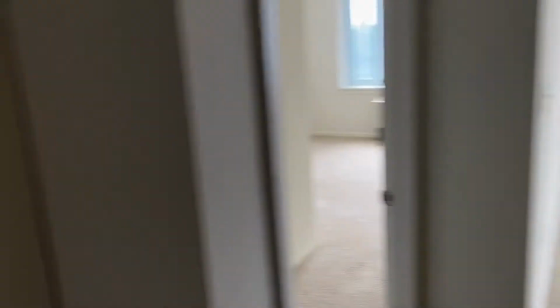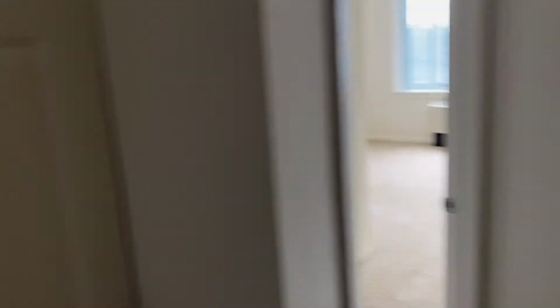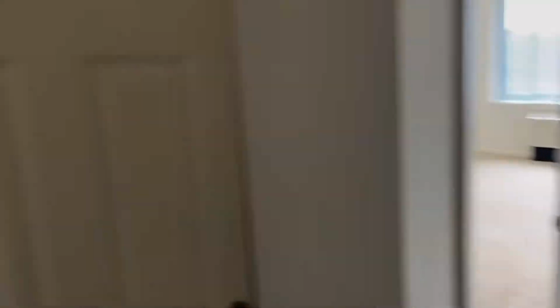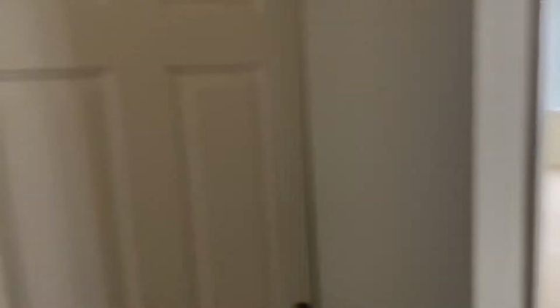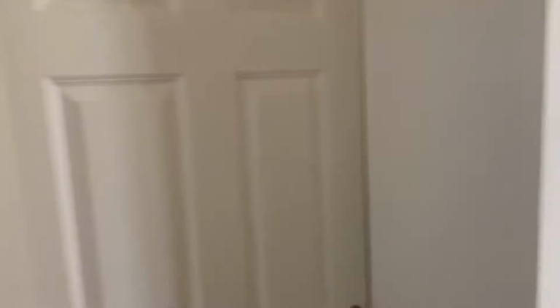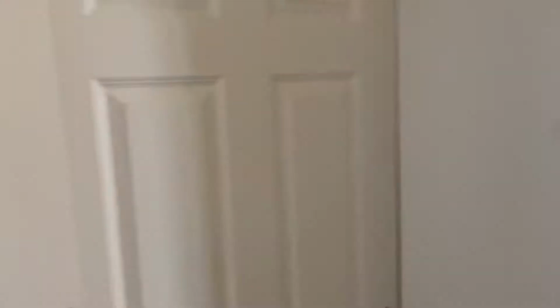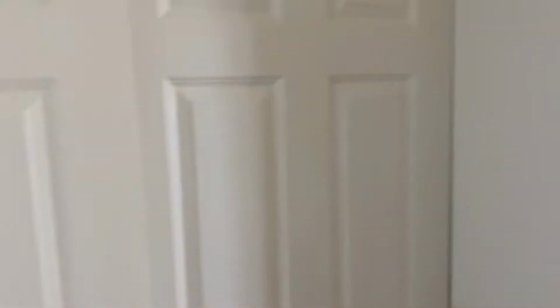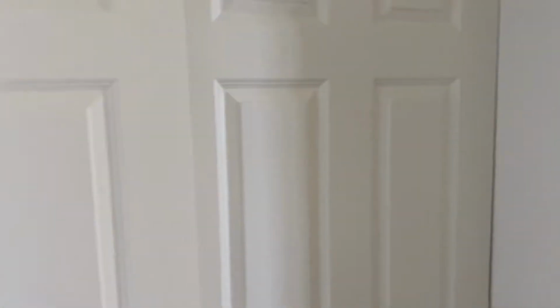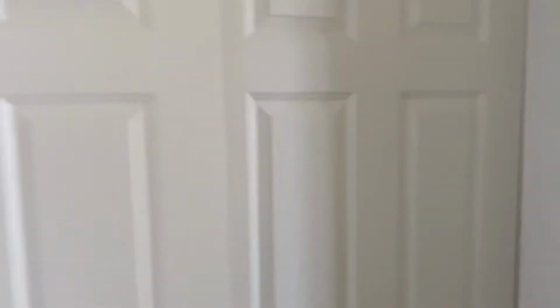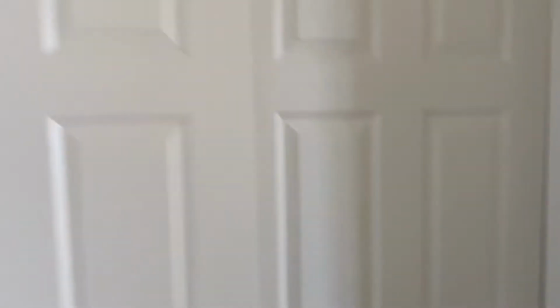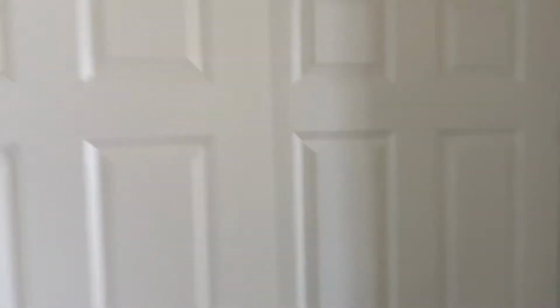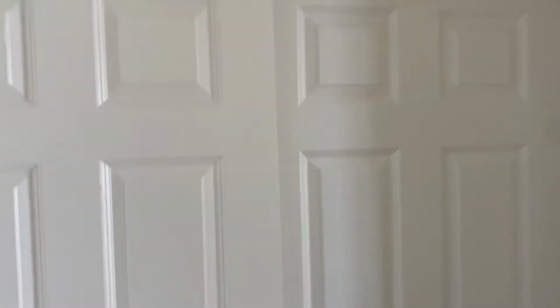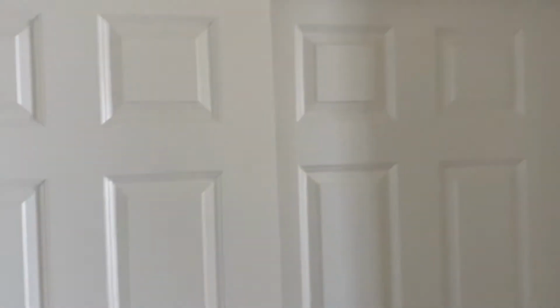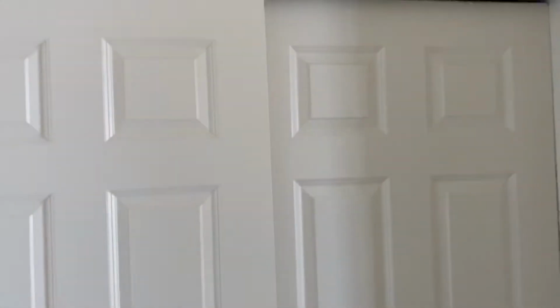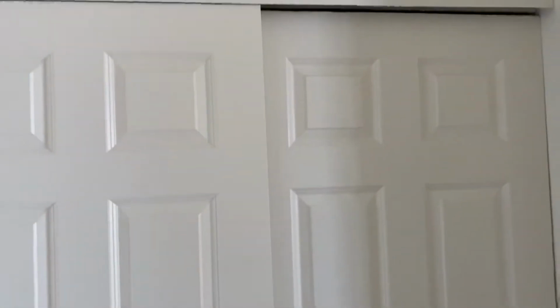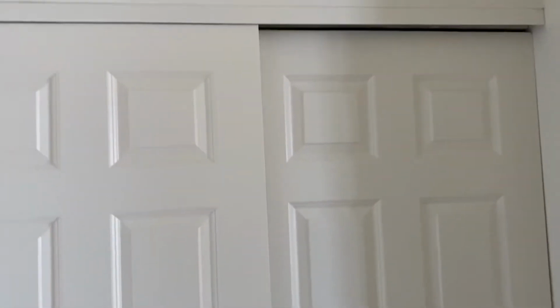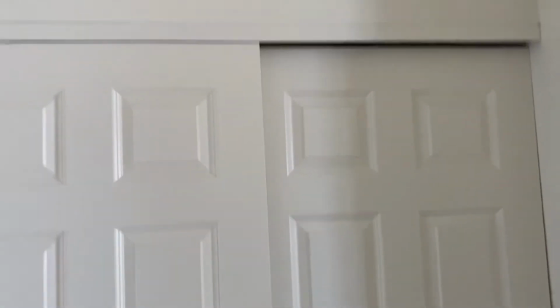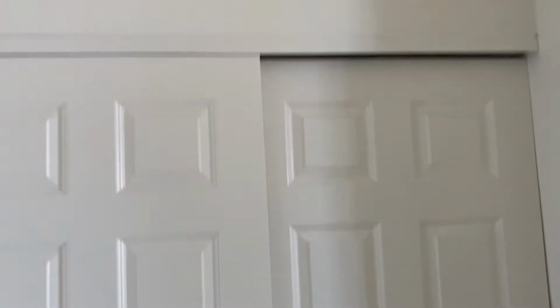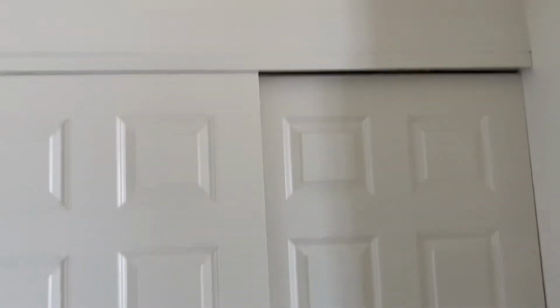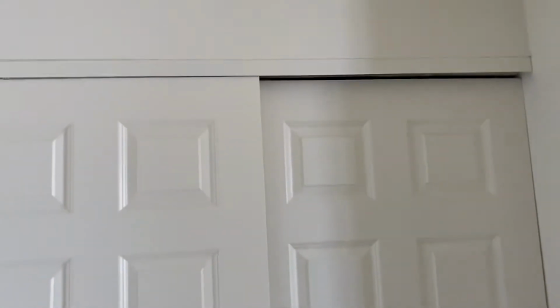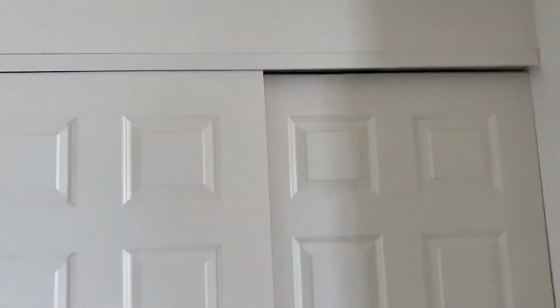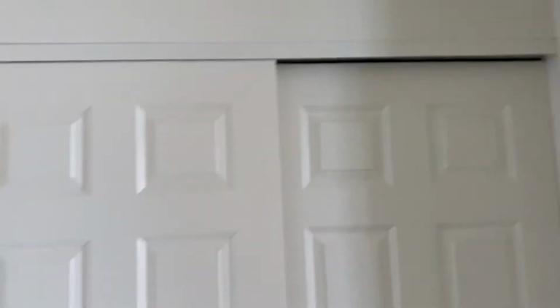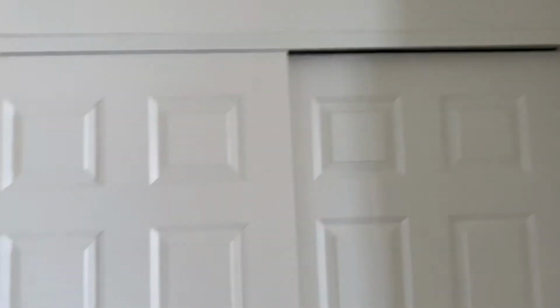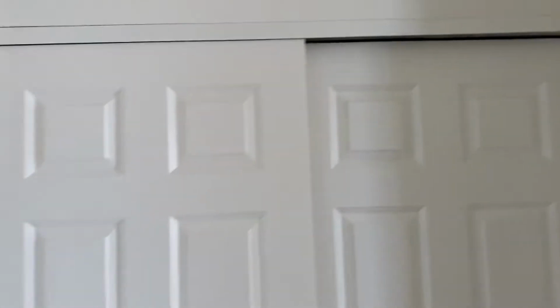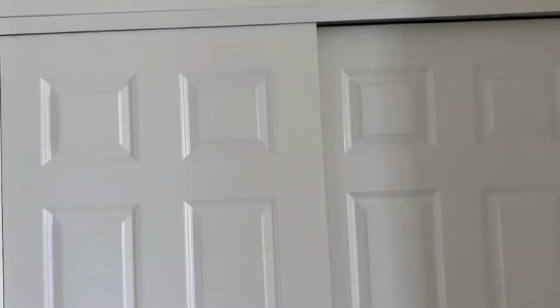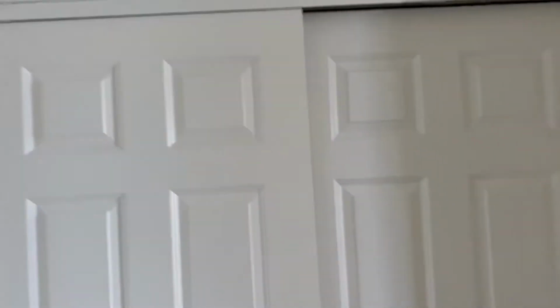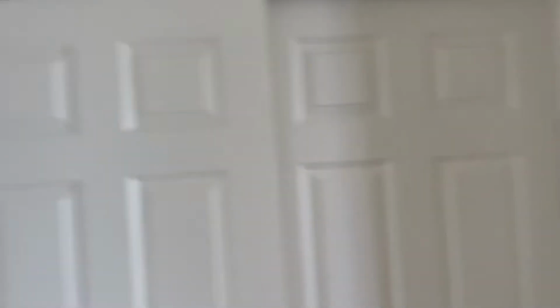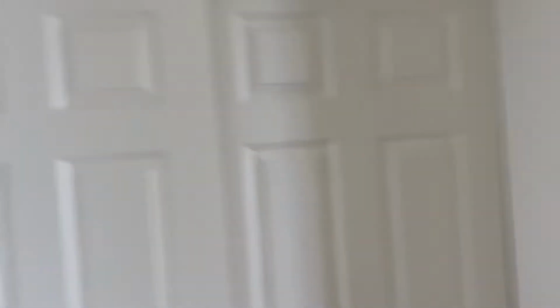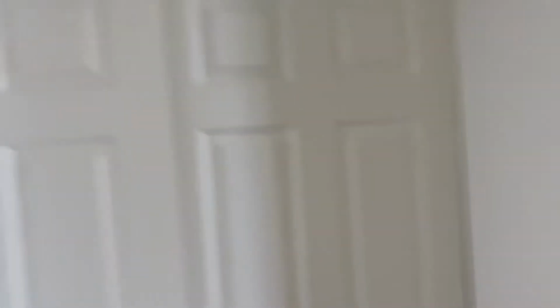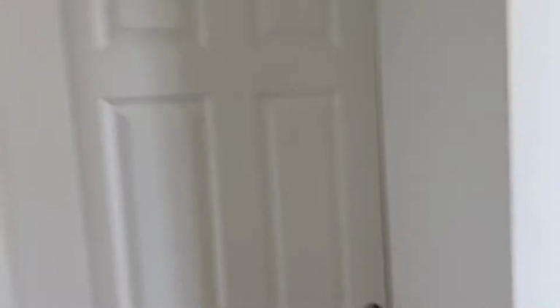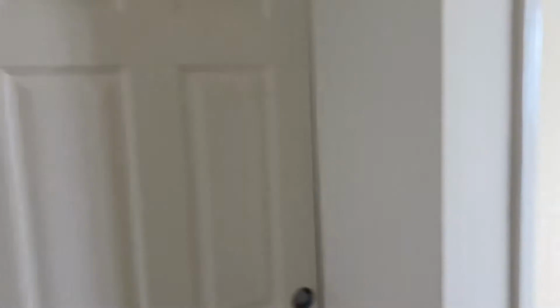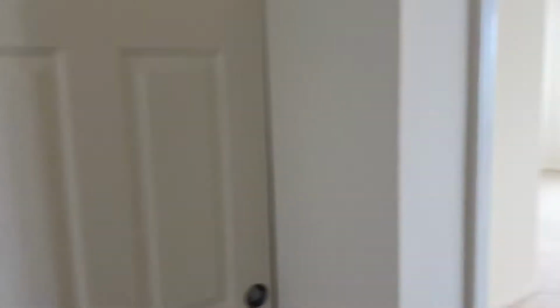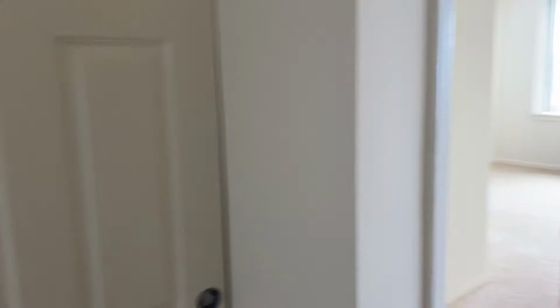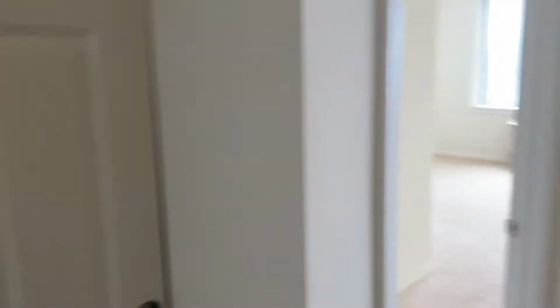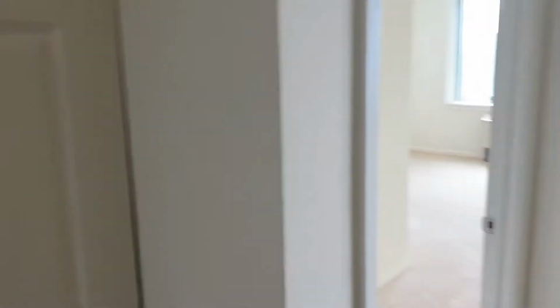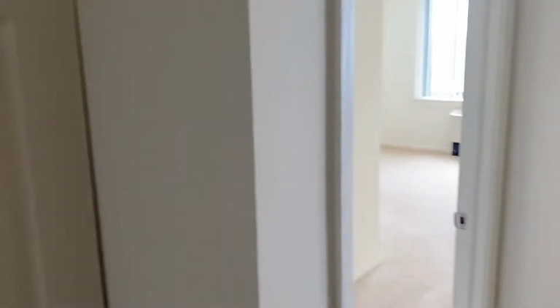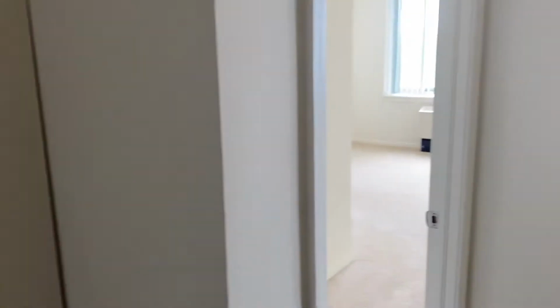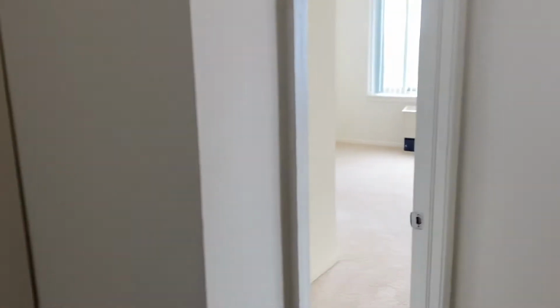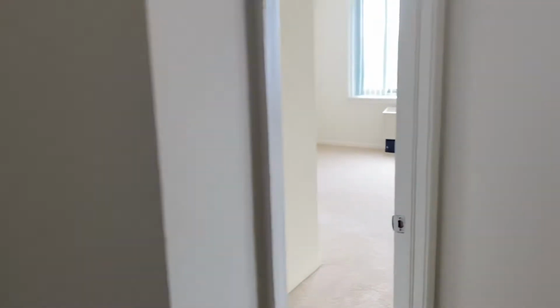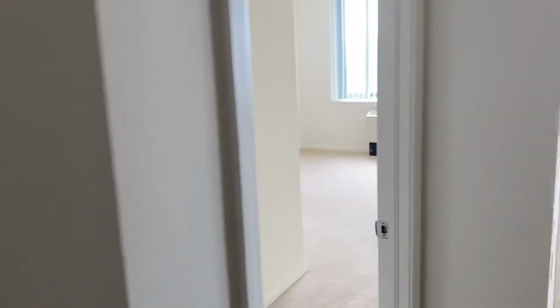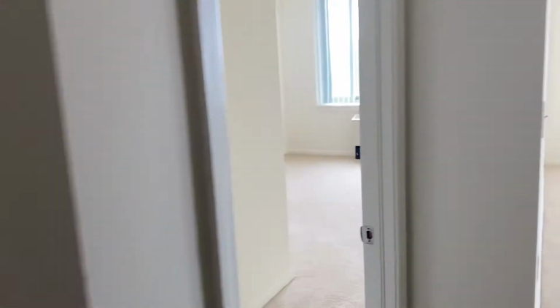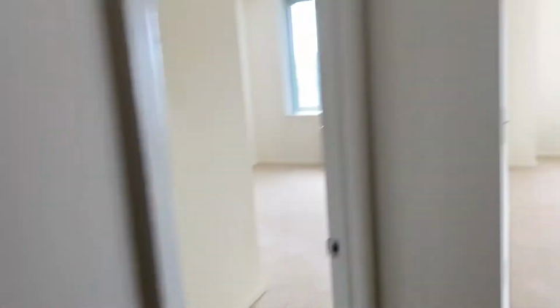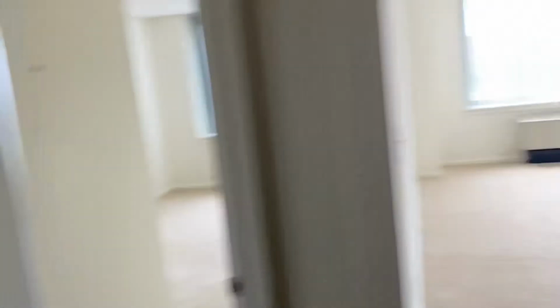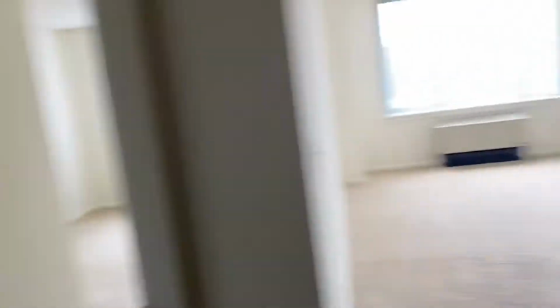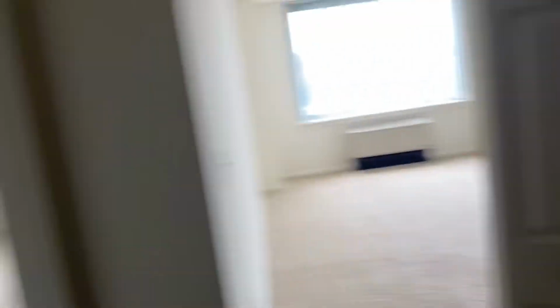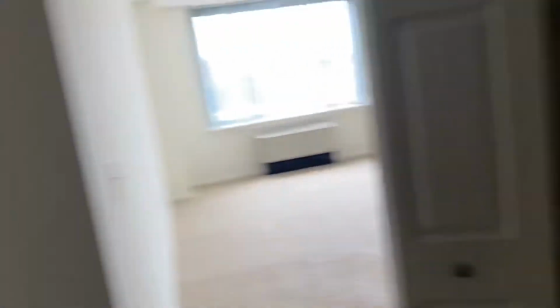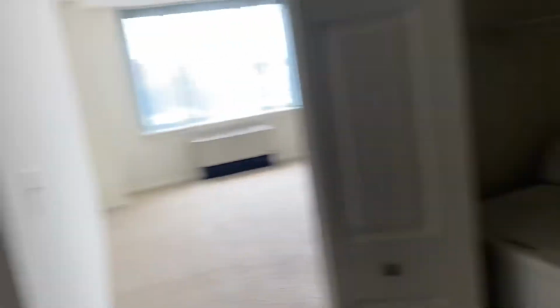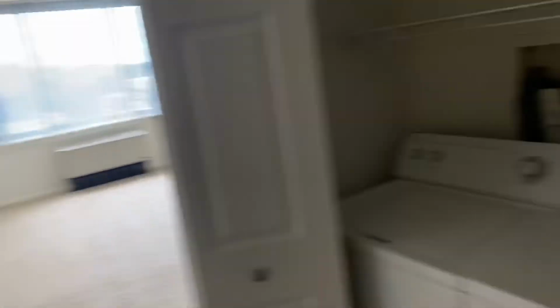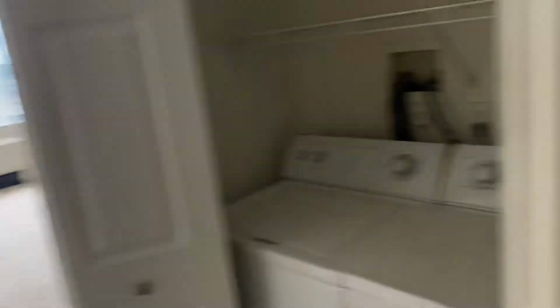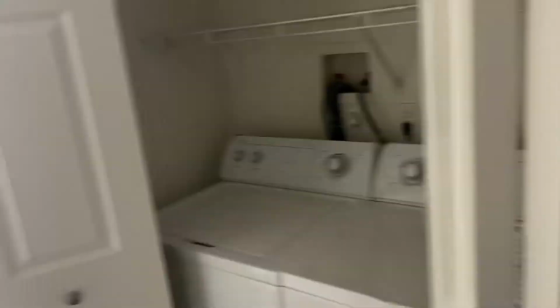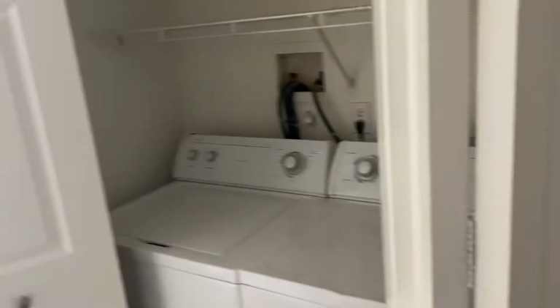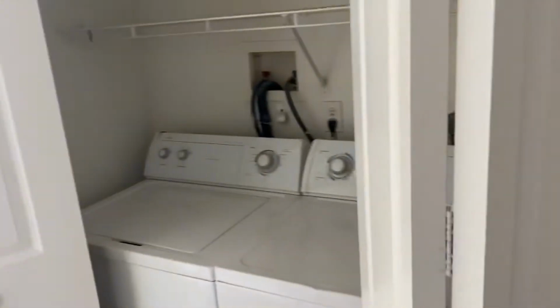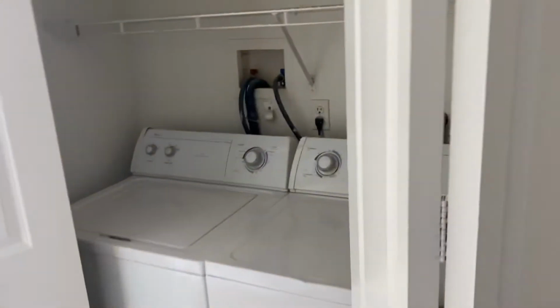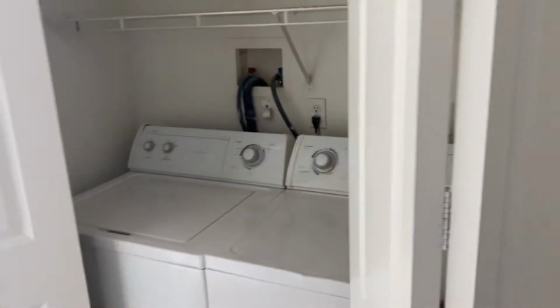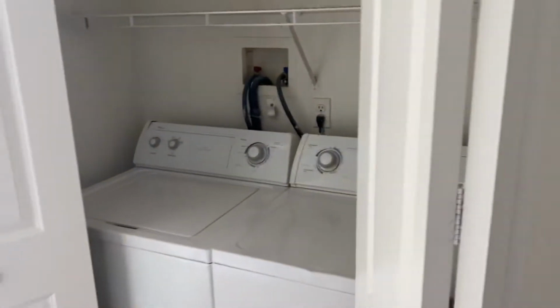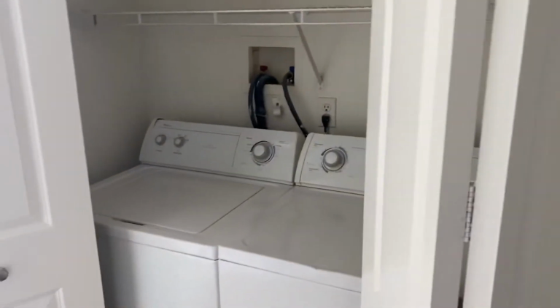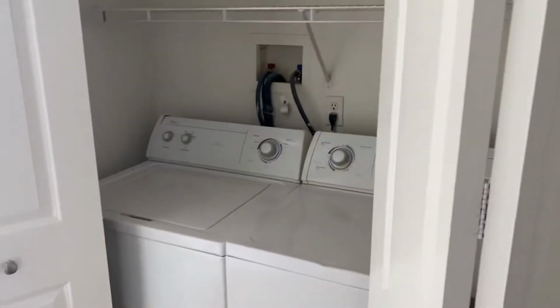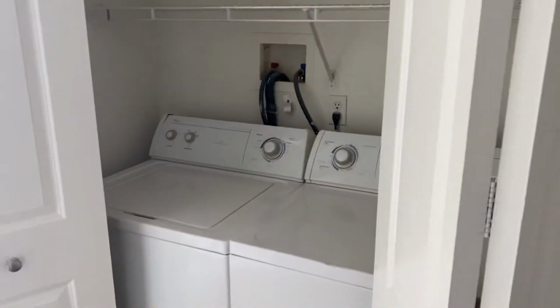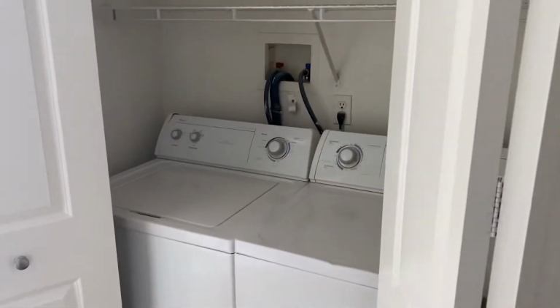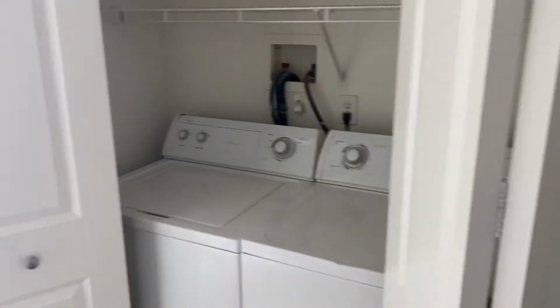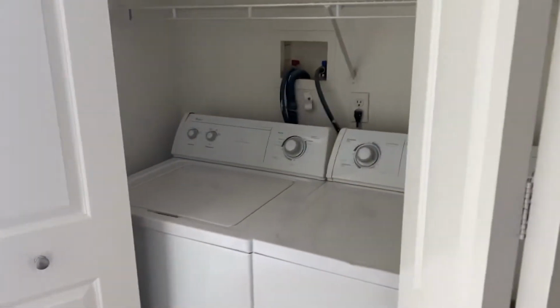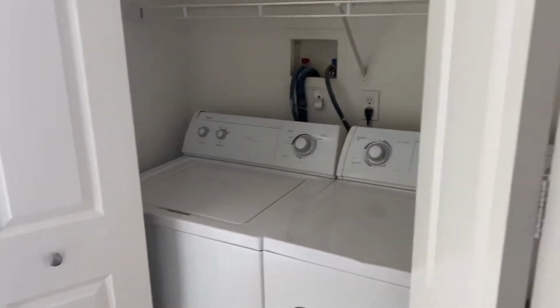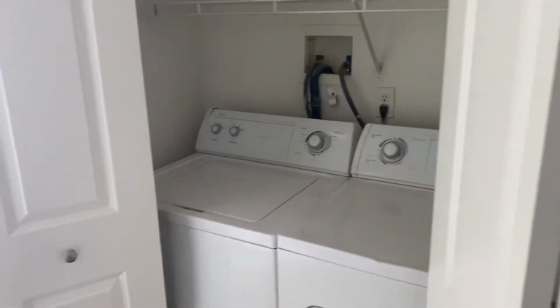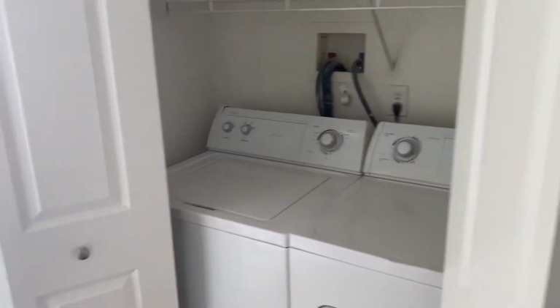When you enter, you get a very nice double coat closet on one side, and then your full washer/dryer on the other side.